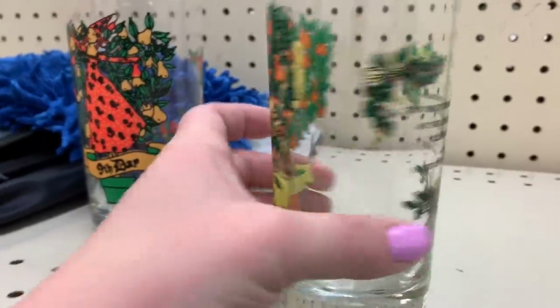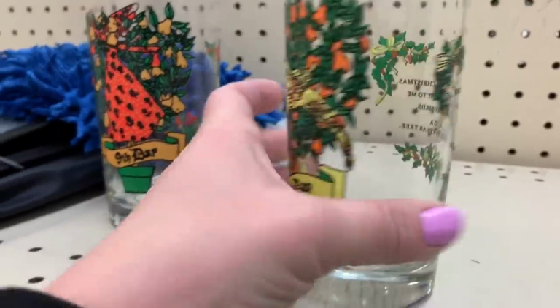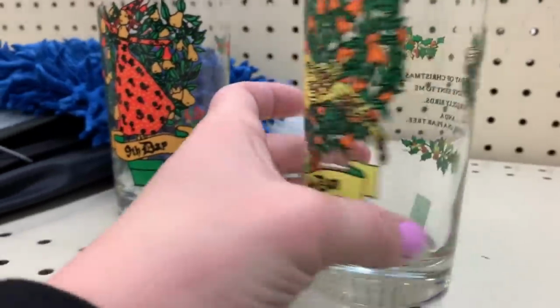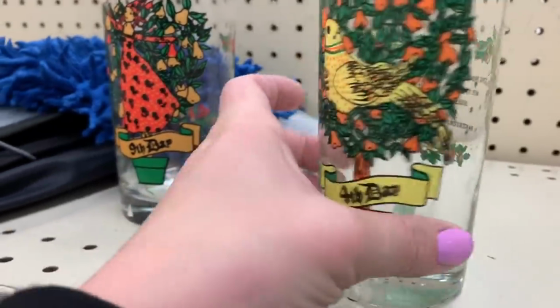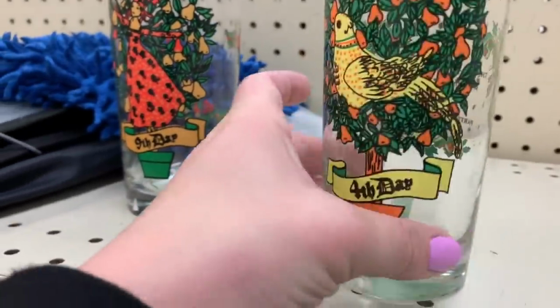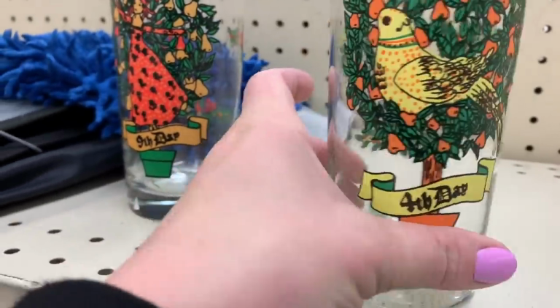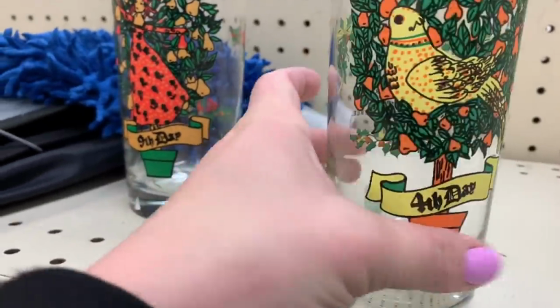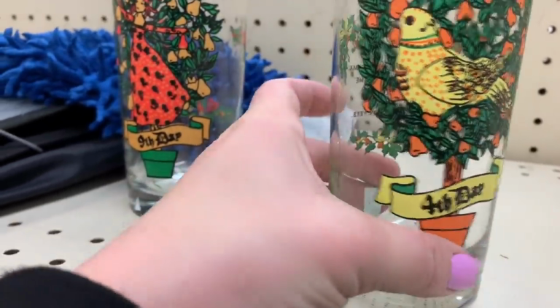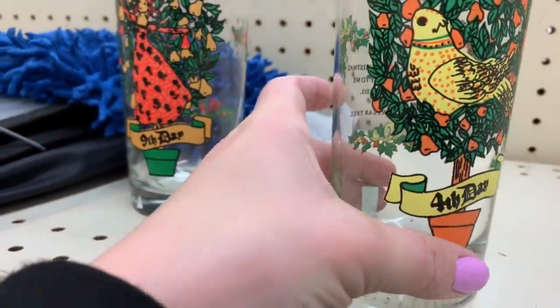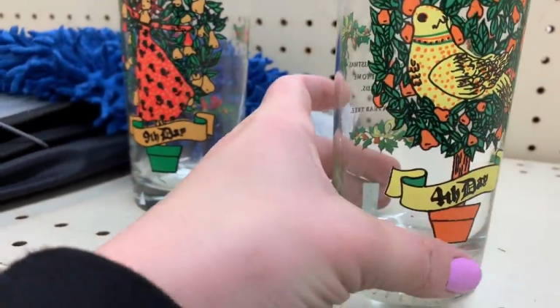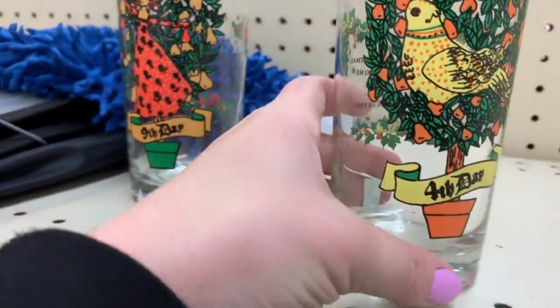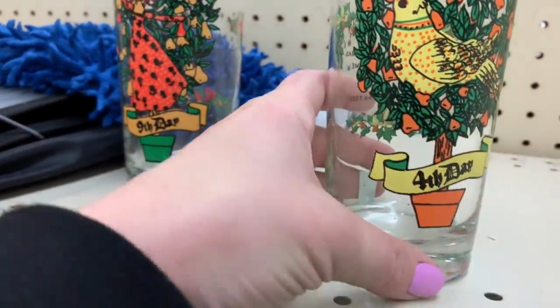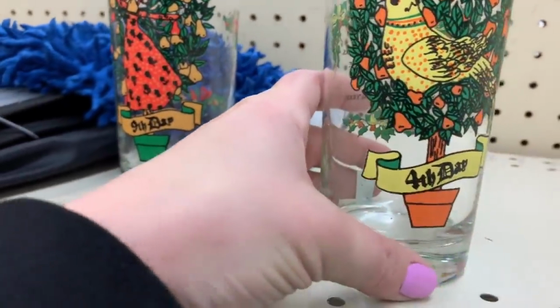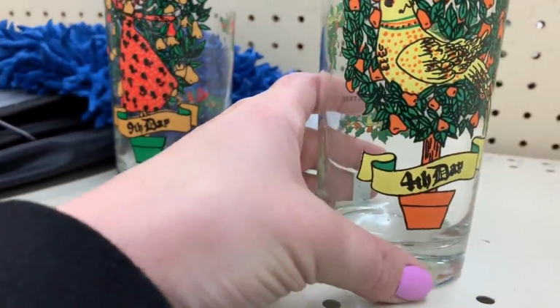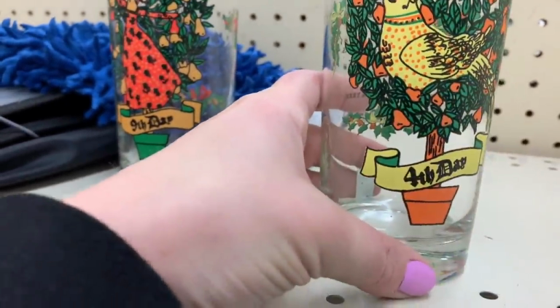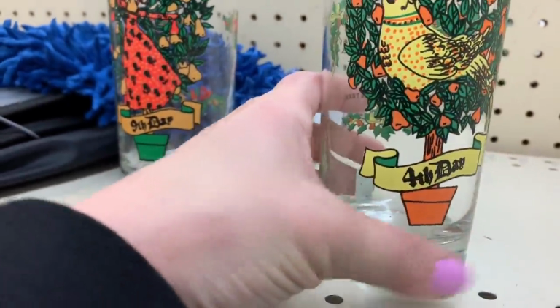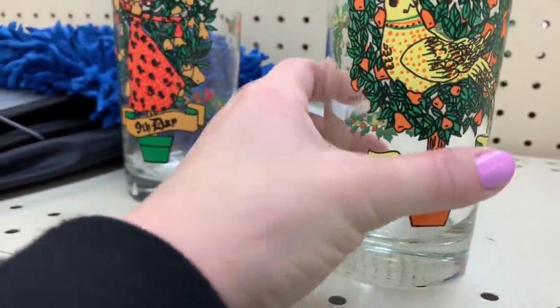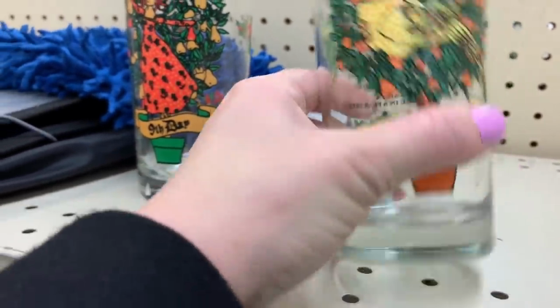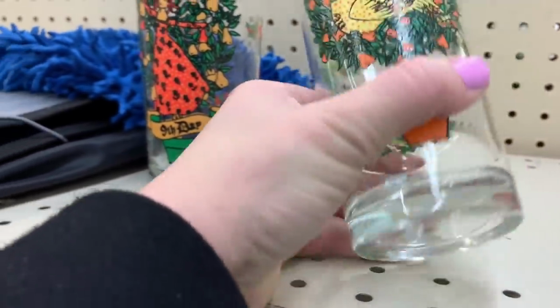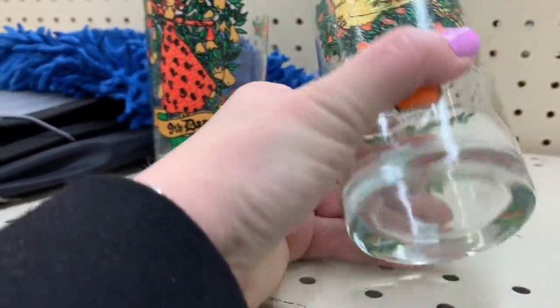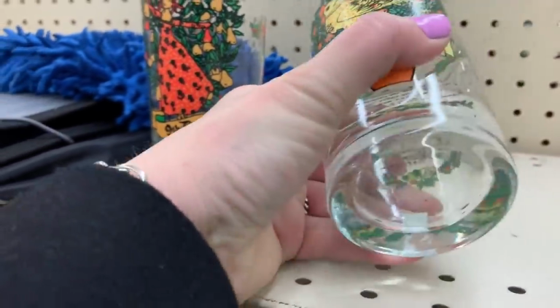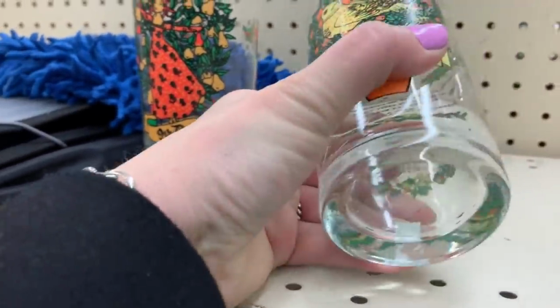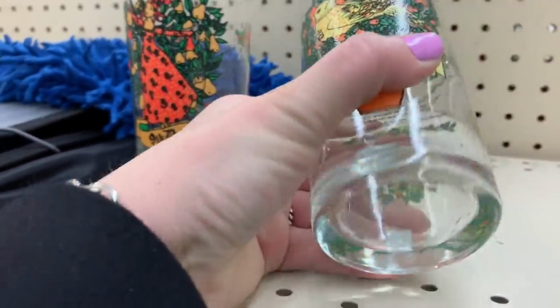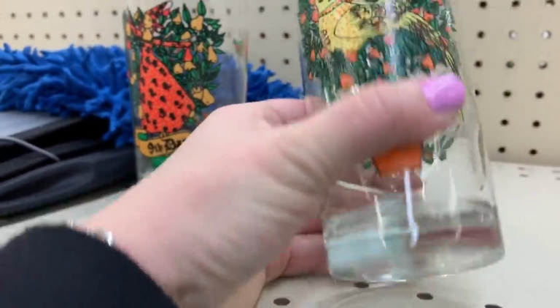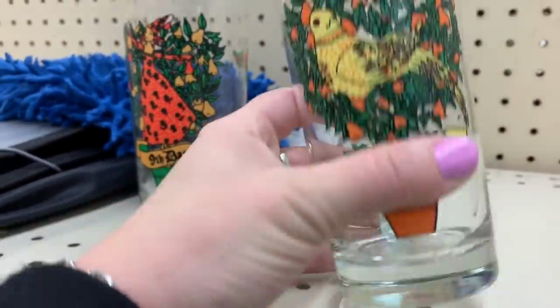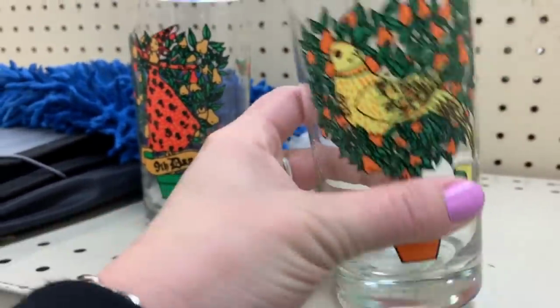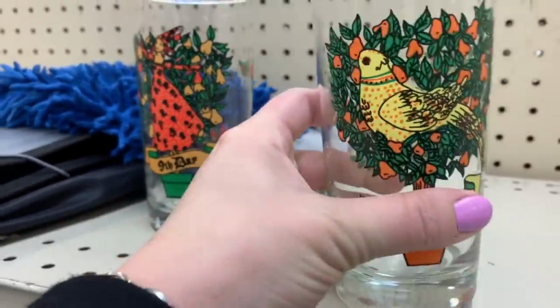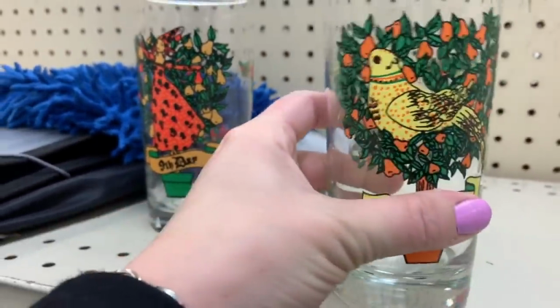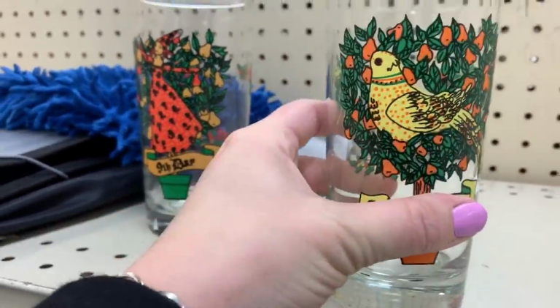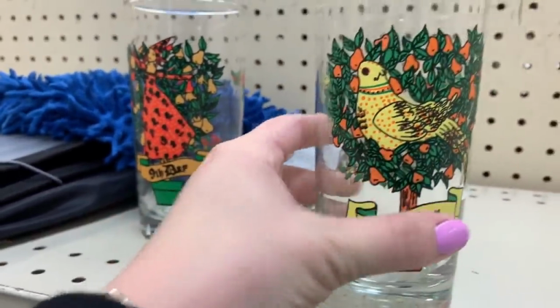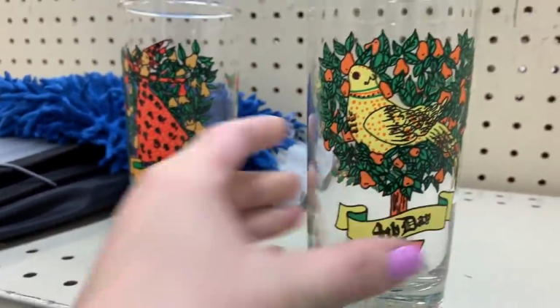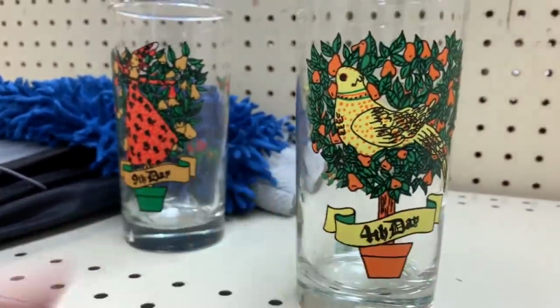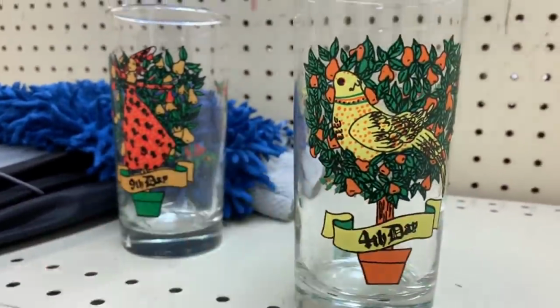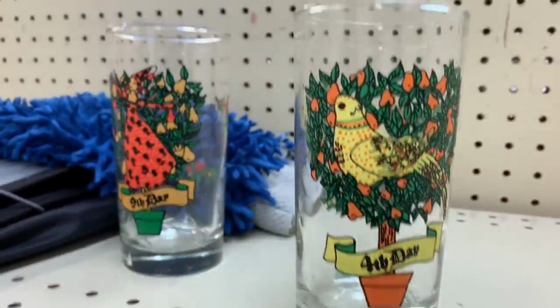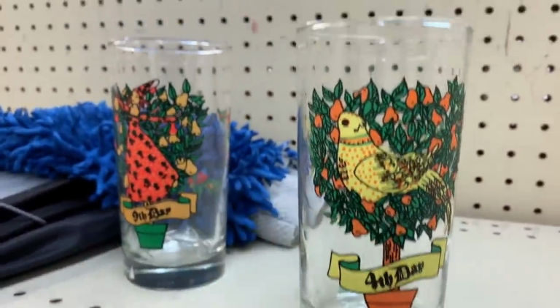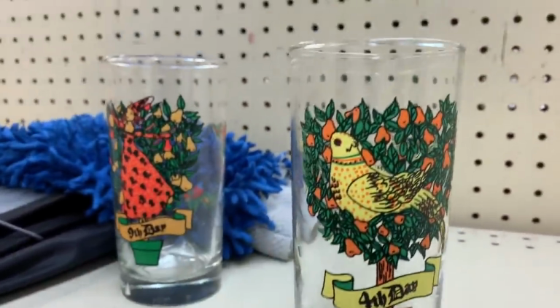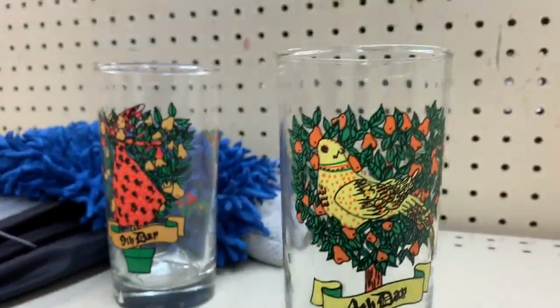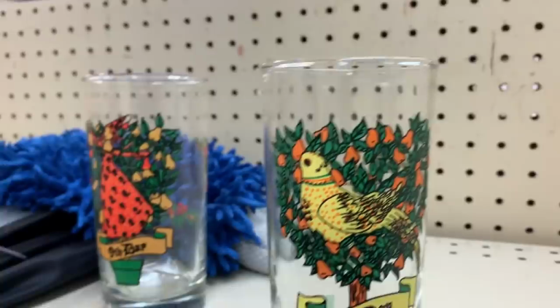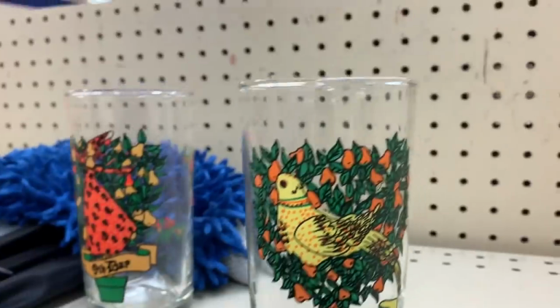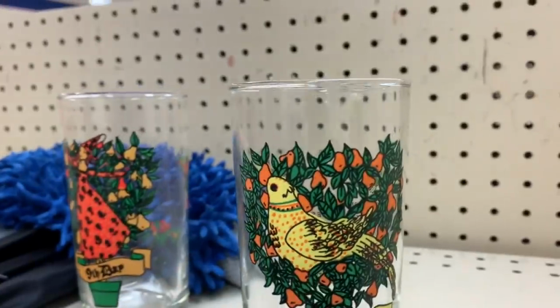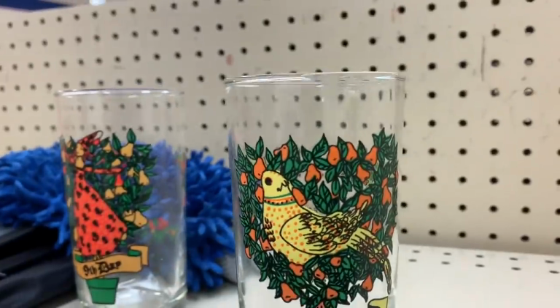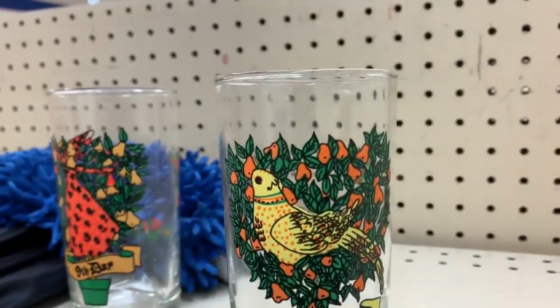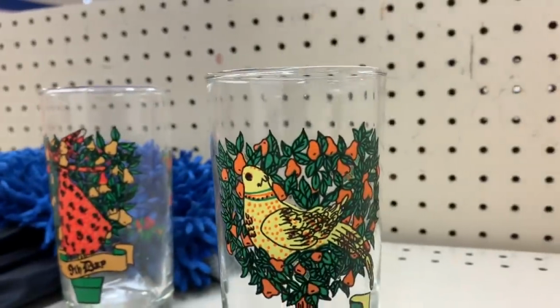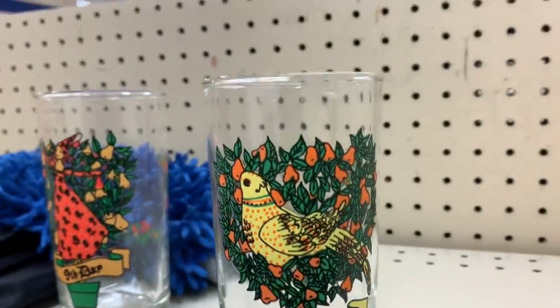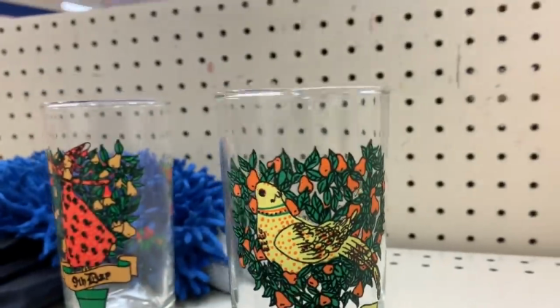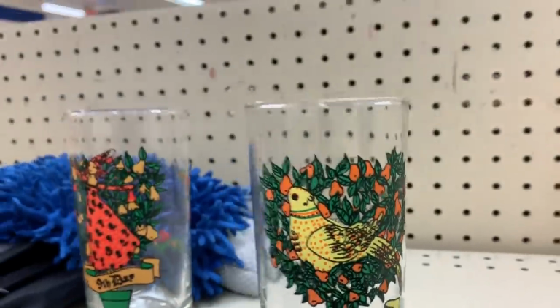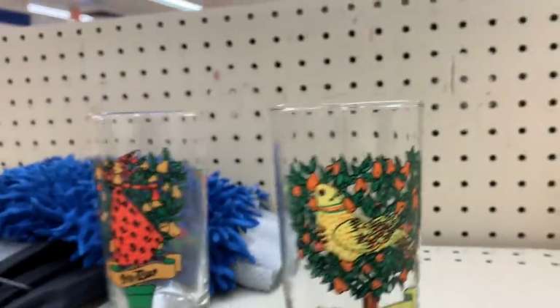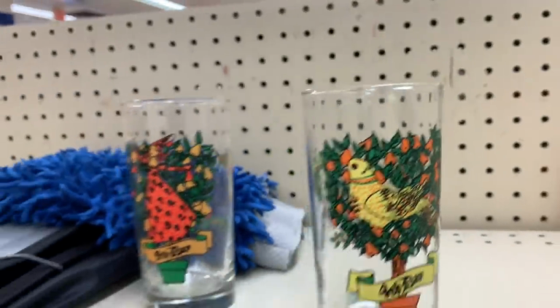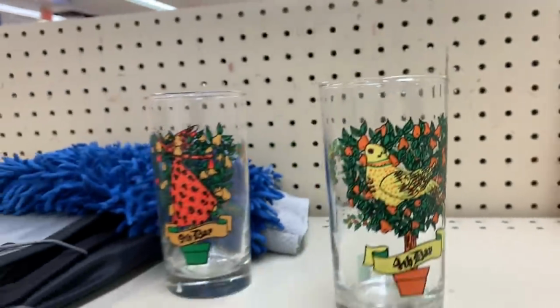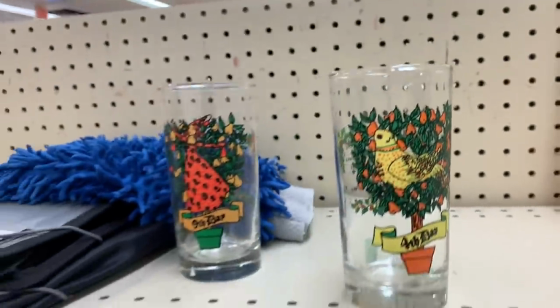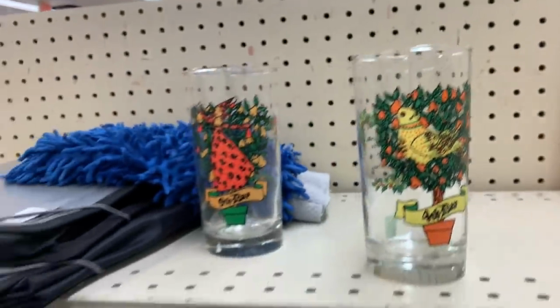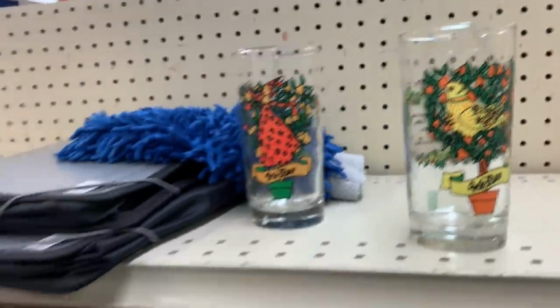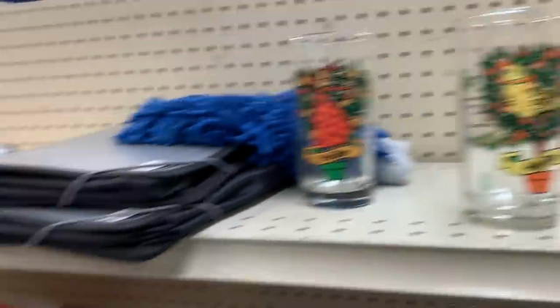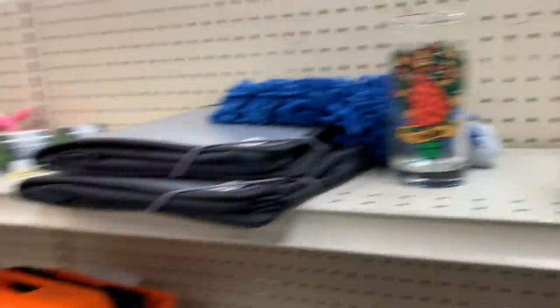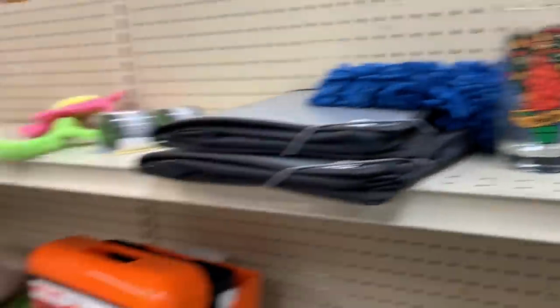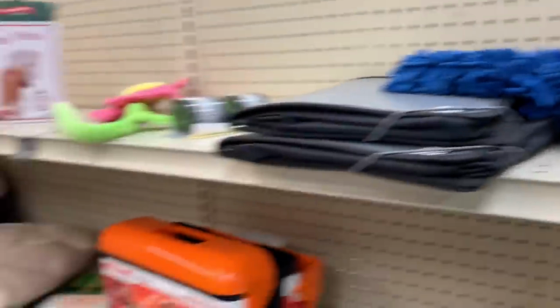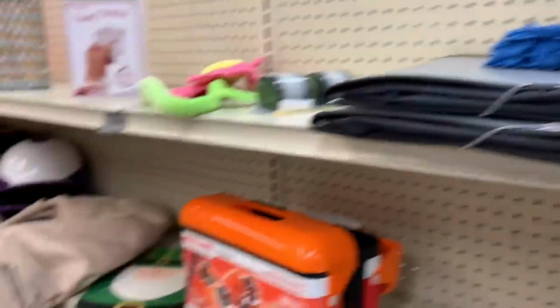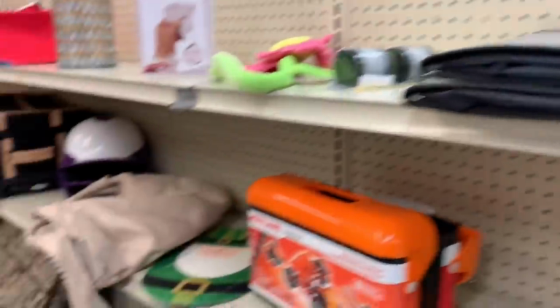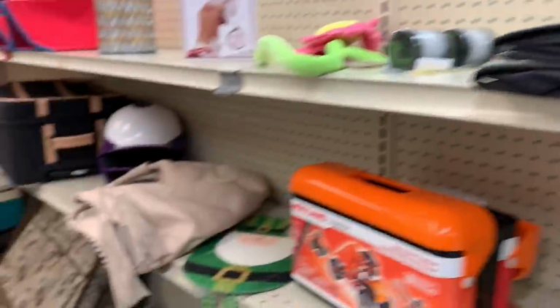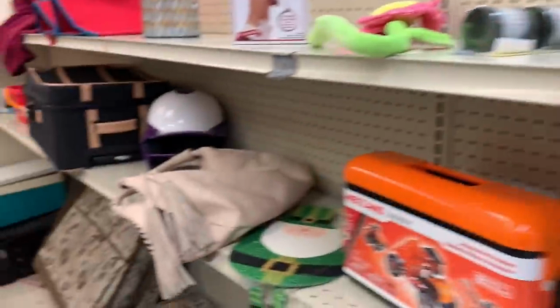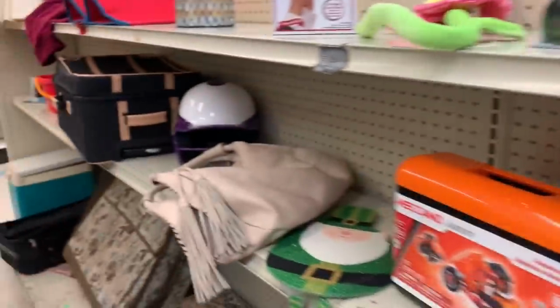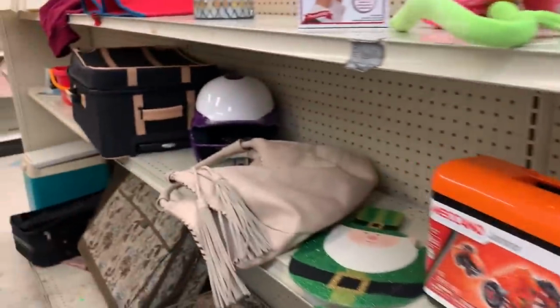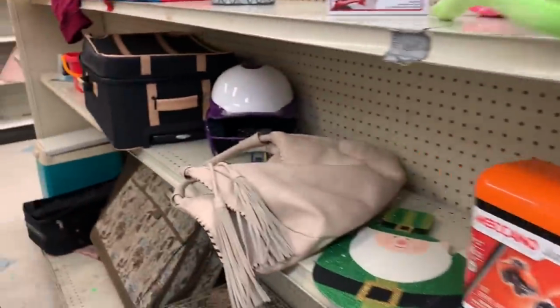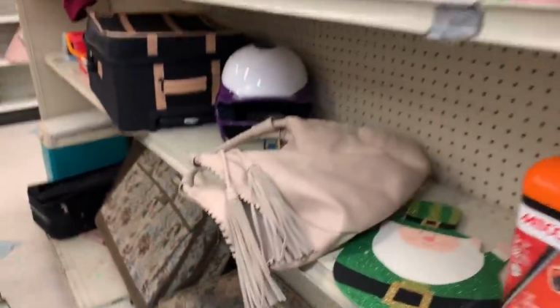What is that? Oh, it's 12 Days of Christmas glasses — those are pretty. It's the 4th and 9th day. I love this style. The rest of them were spread on a vendor, so there you go.